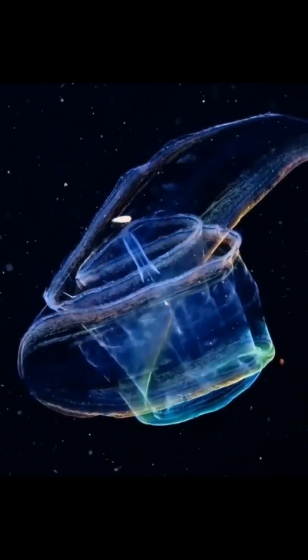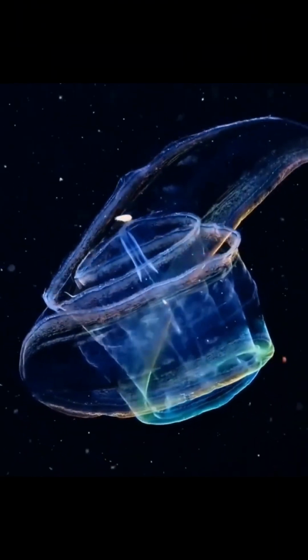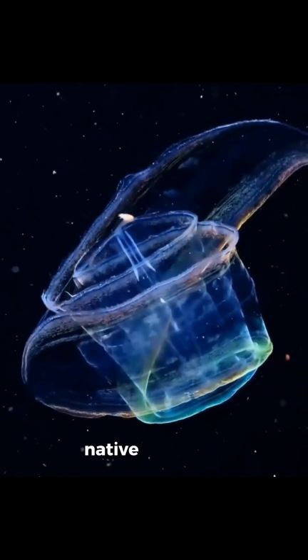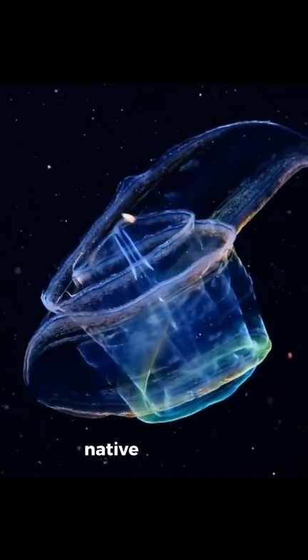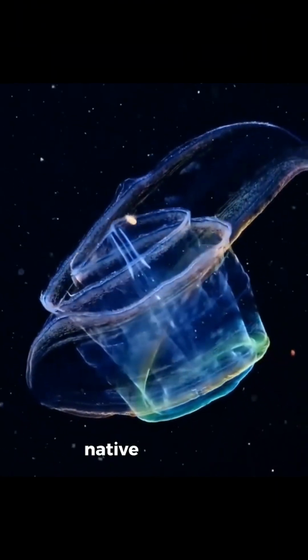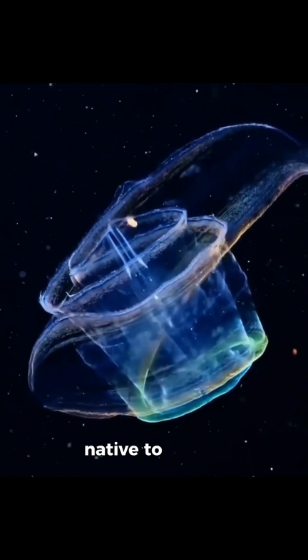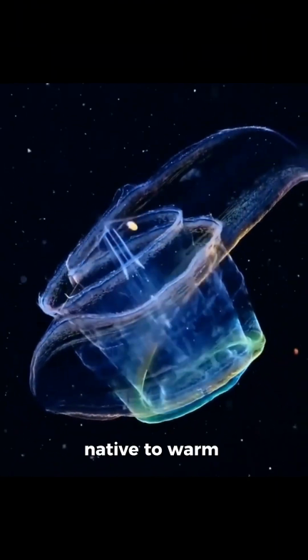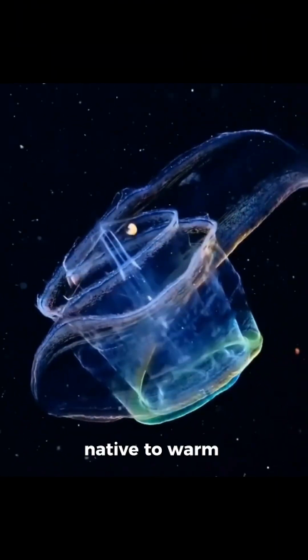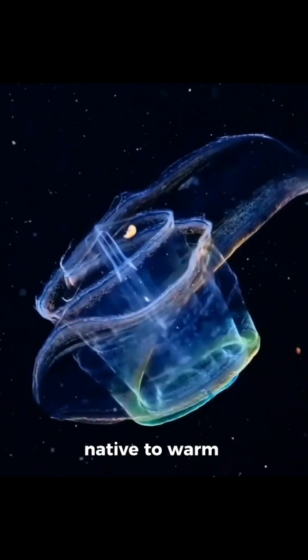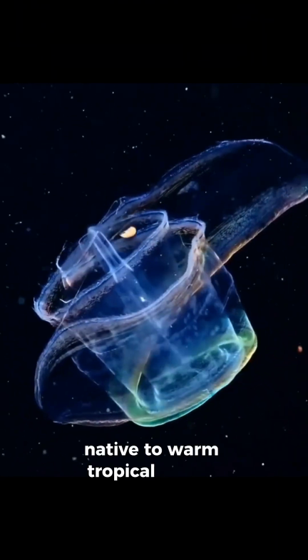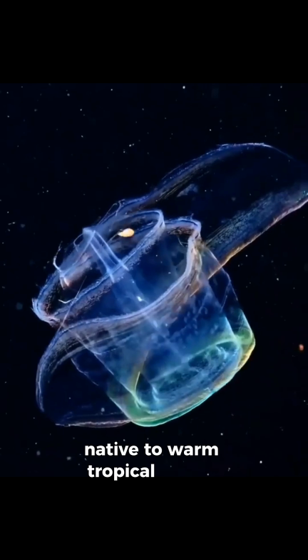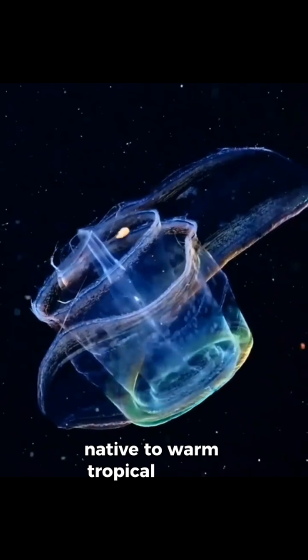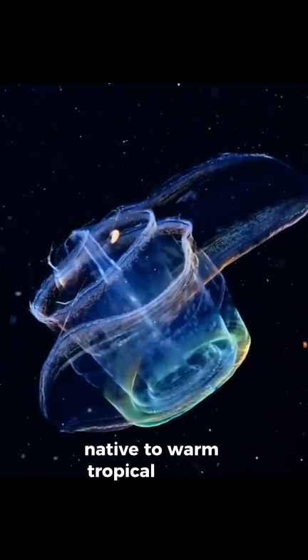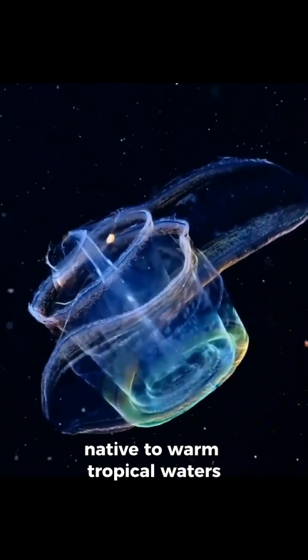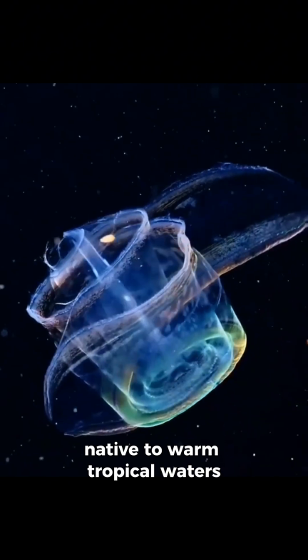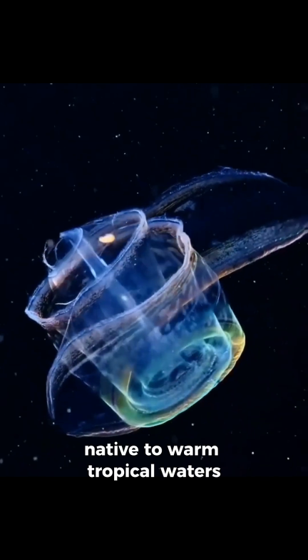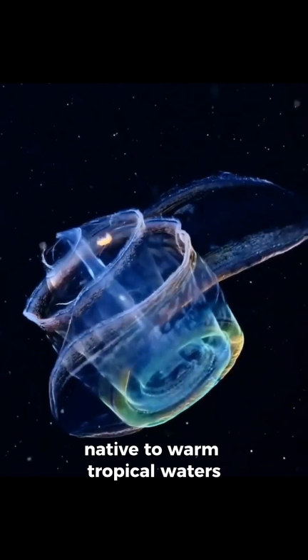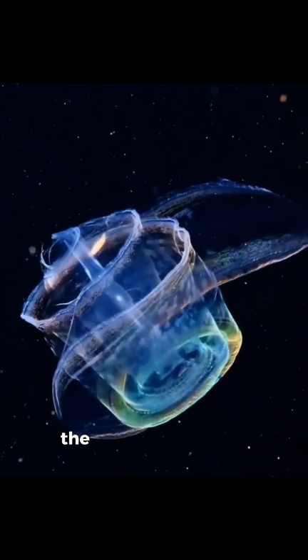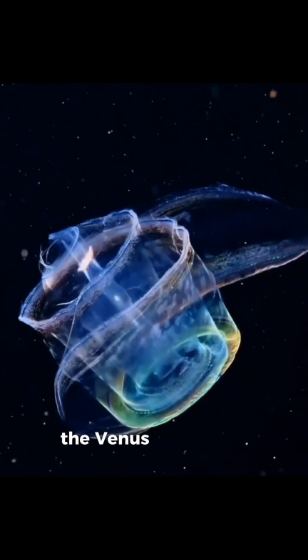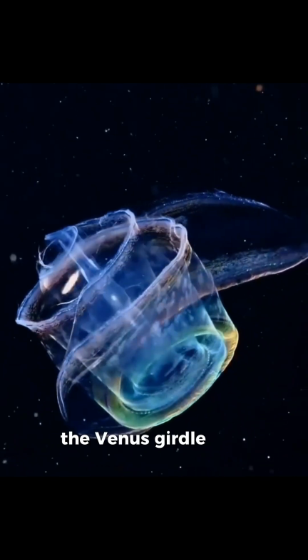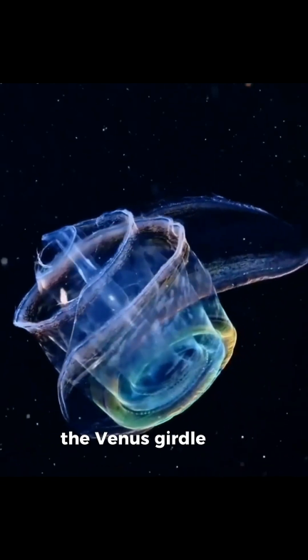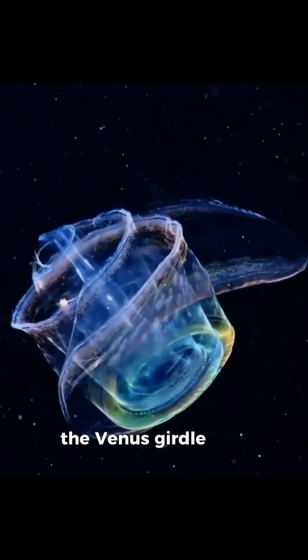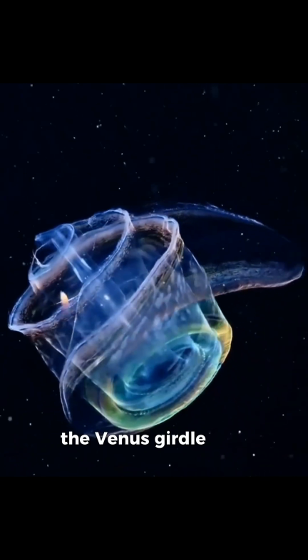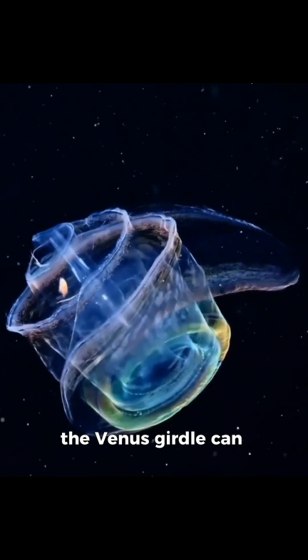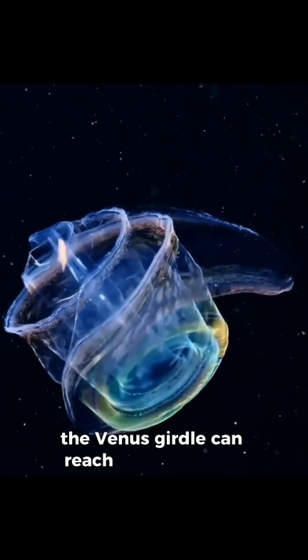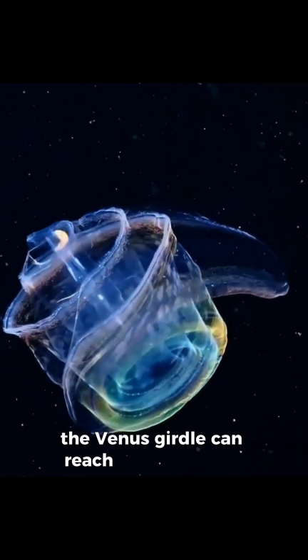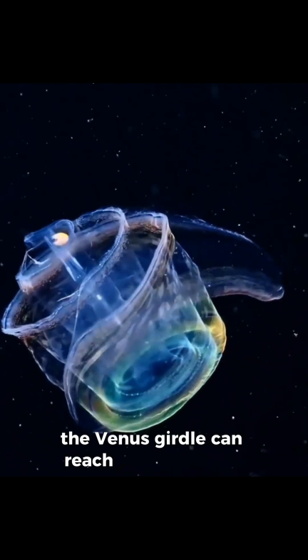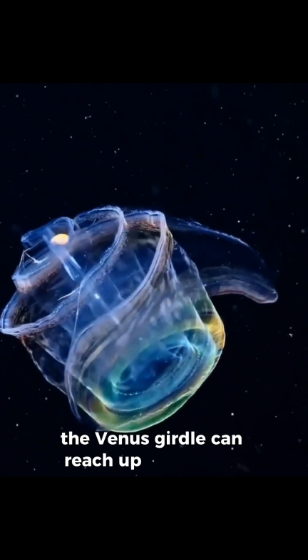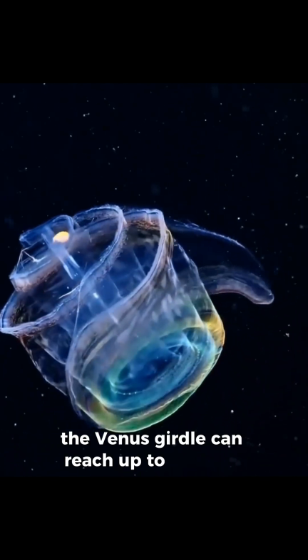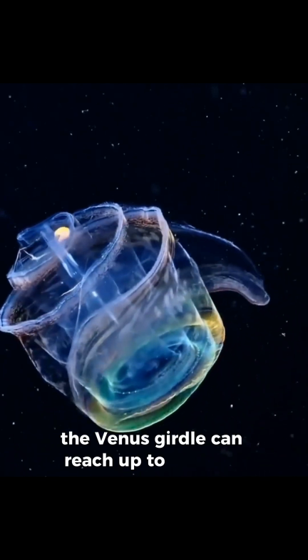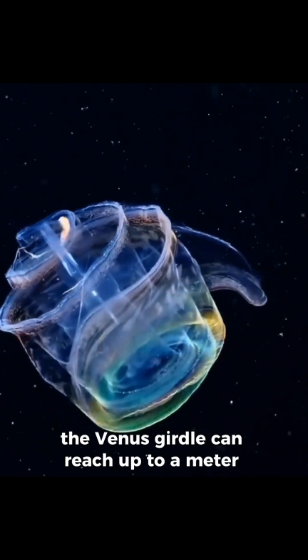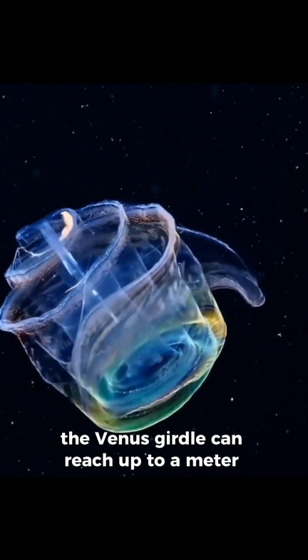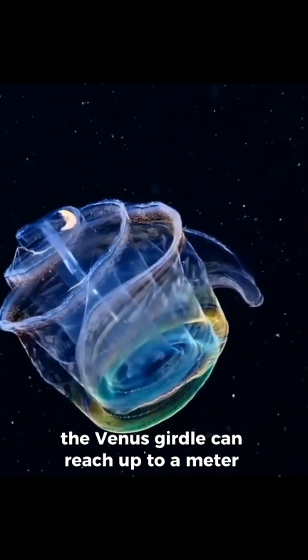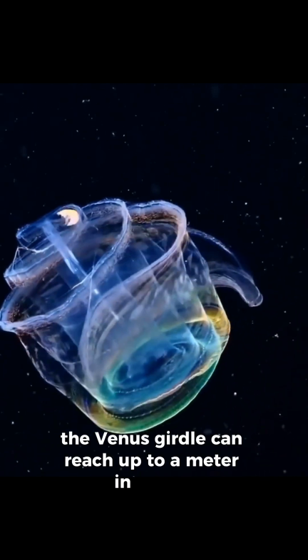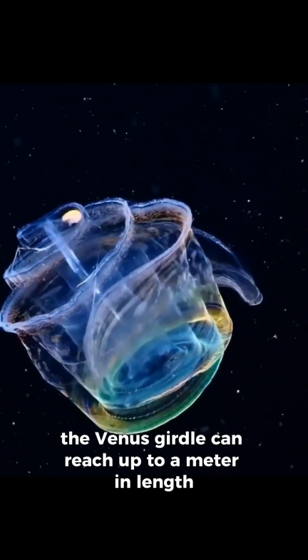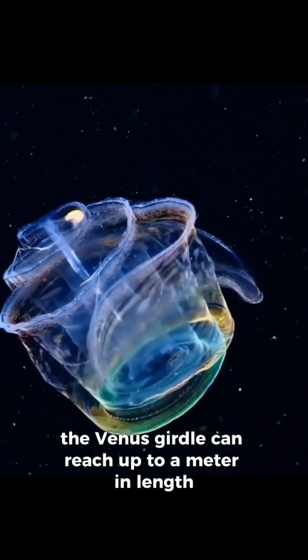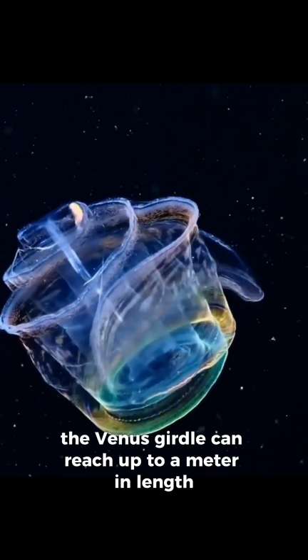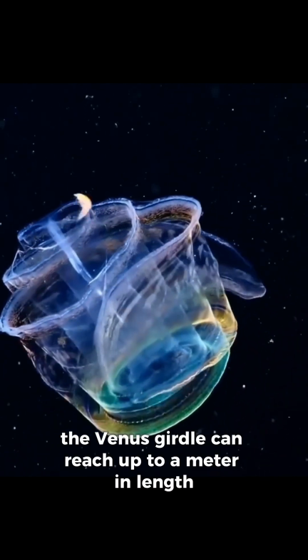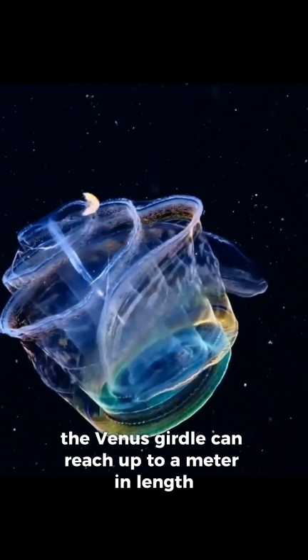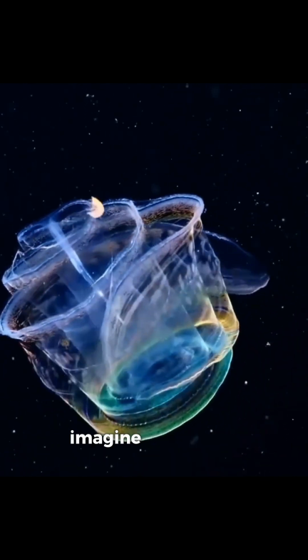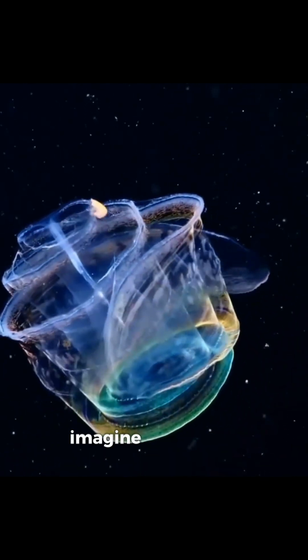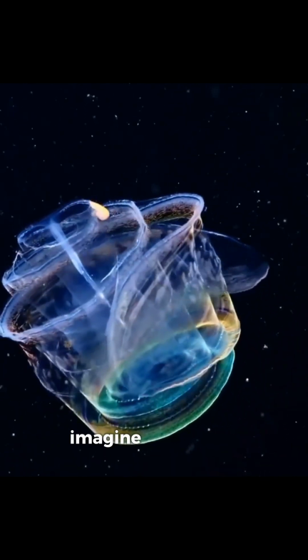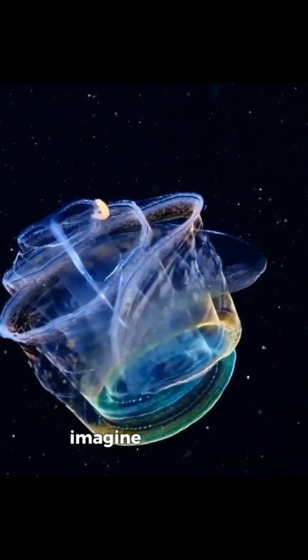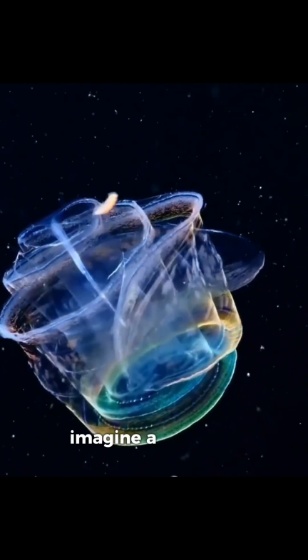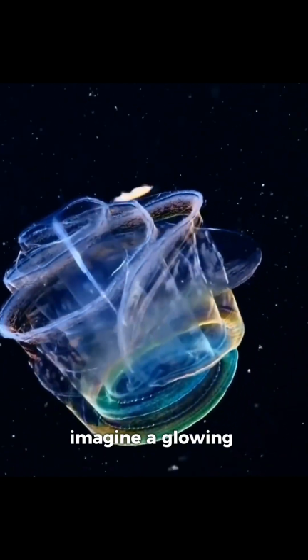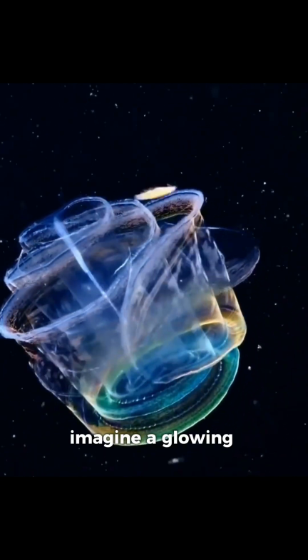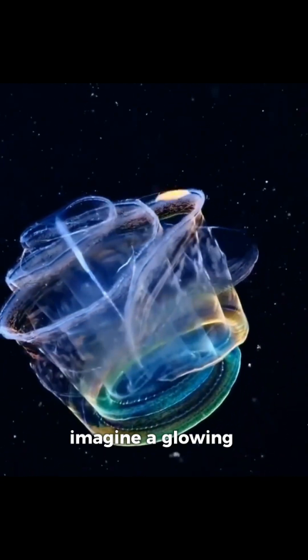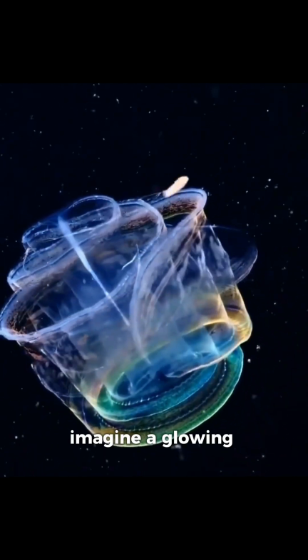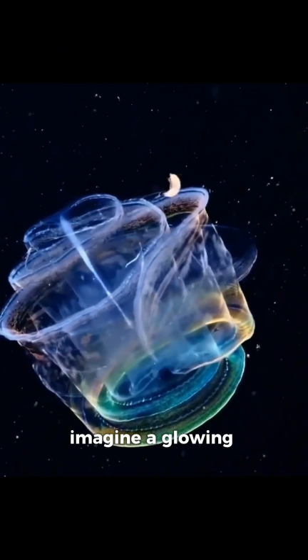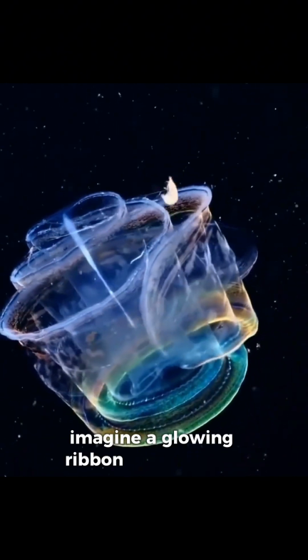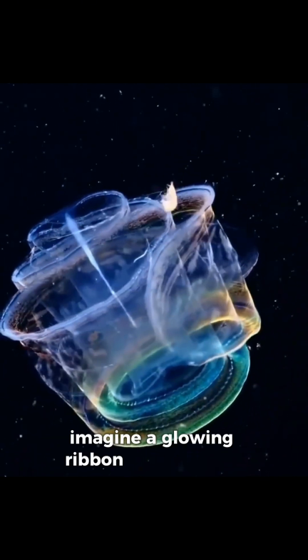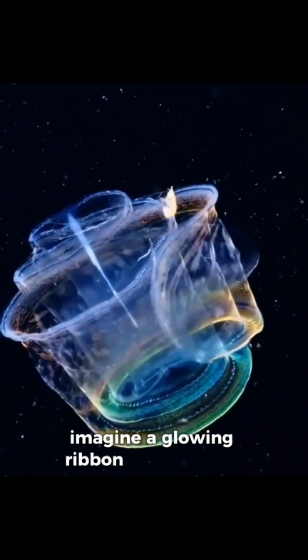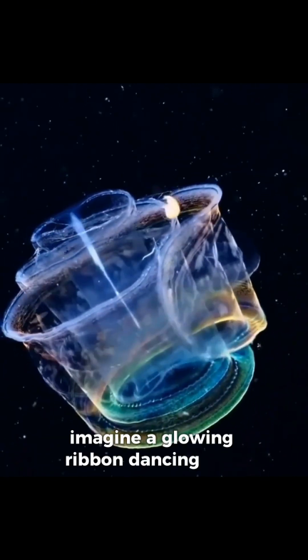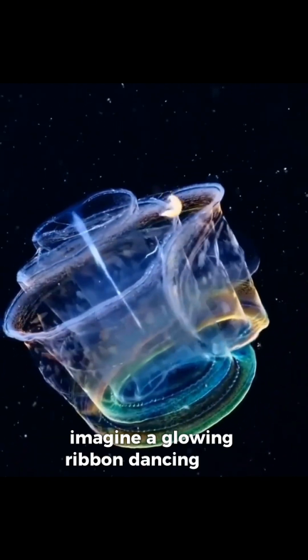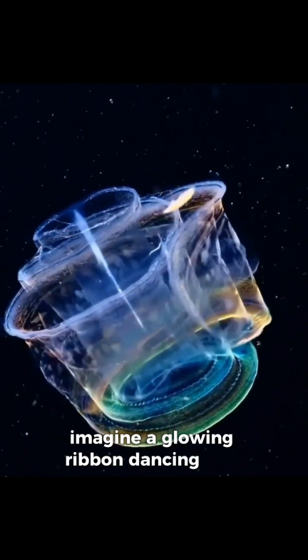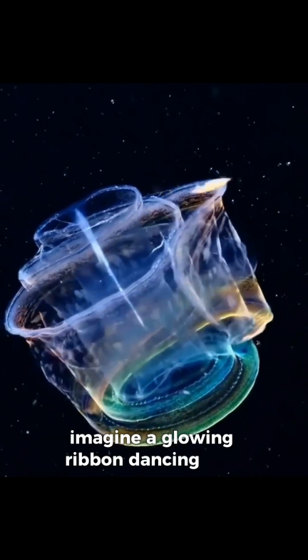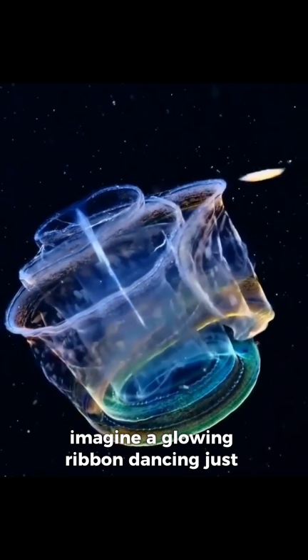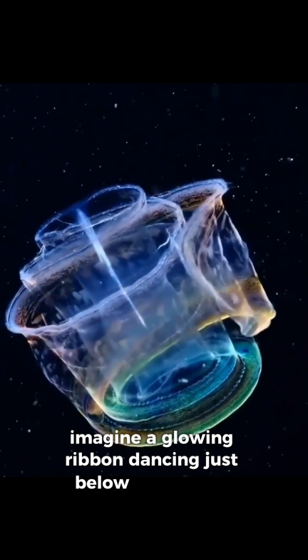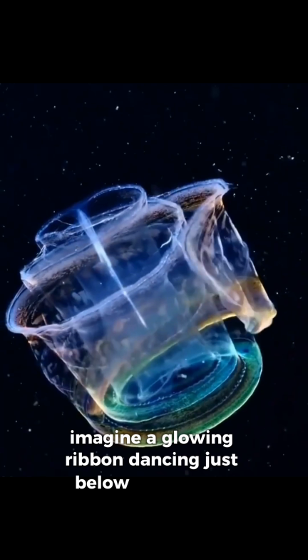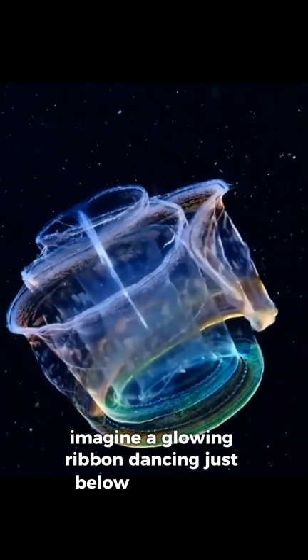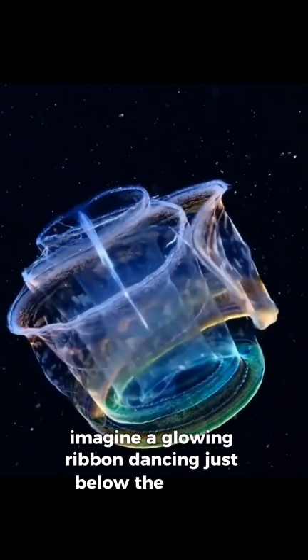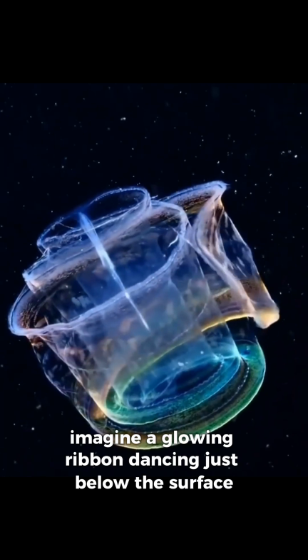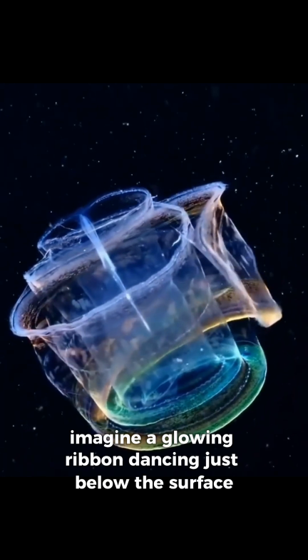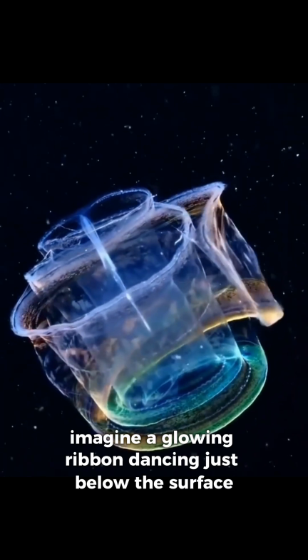Native to warm tropical waters, the Venus girdle can reach up to a meter in length. Imagine a glowing ribbon dancing just below the surface.